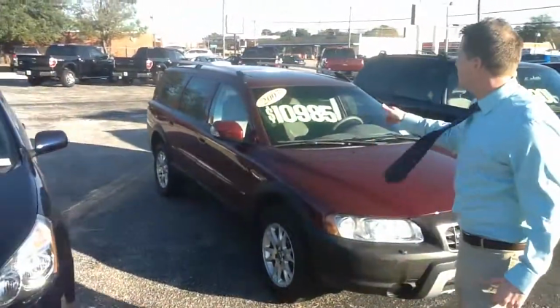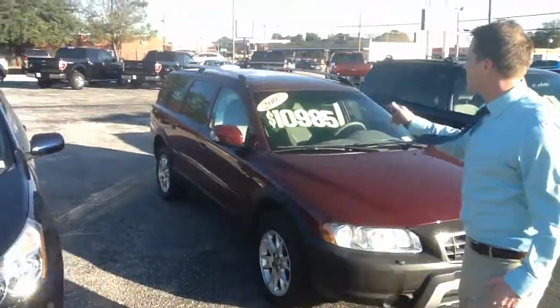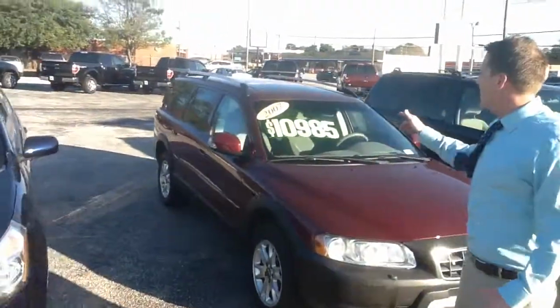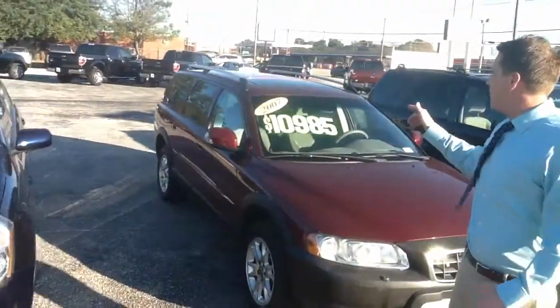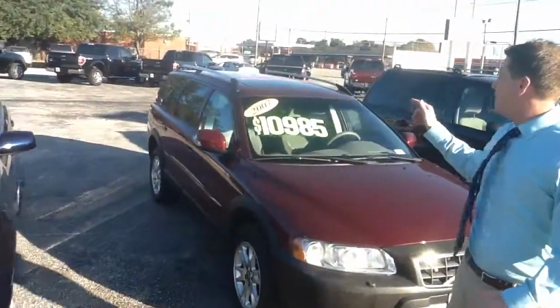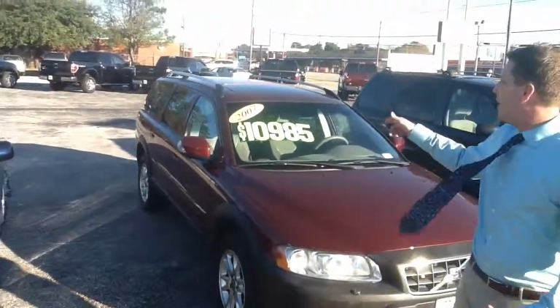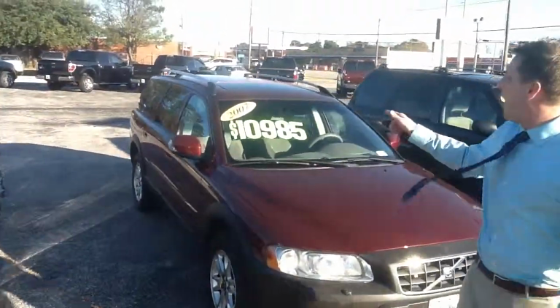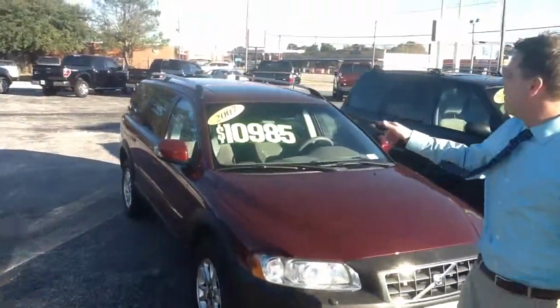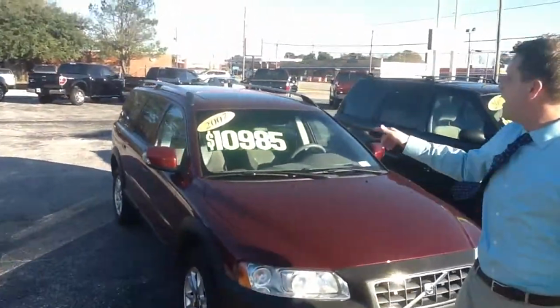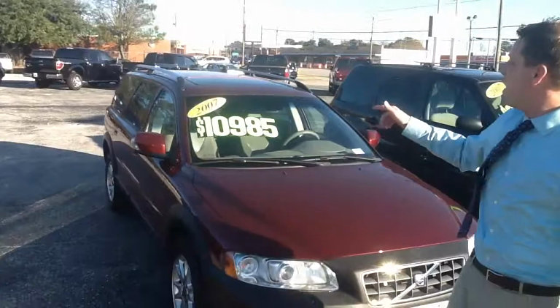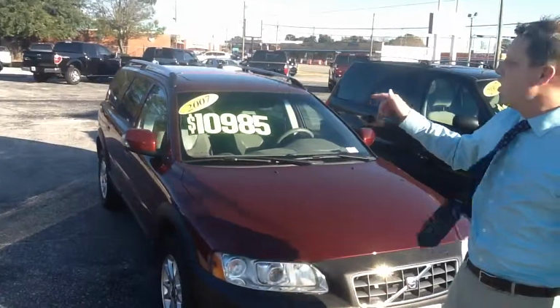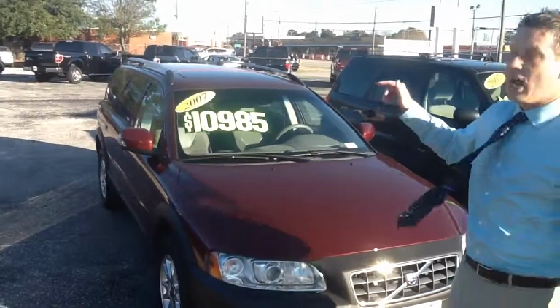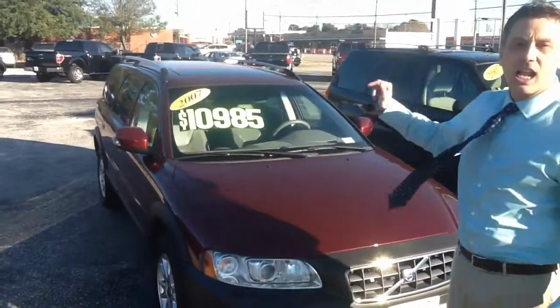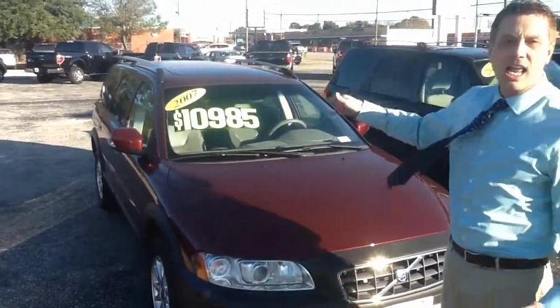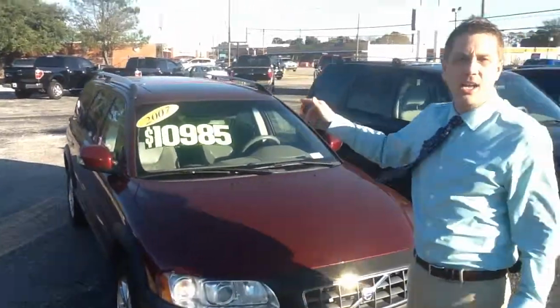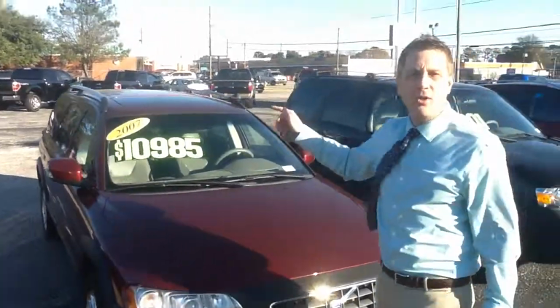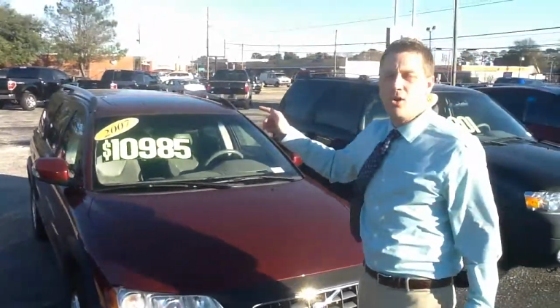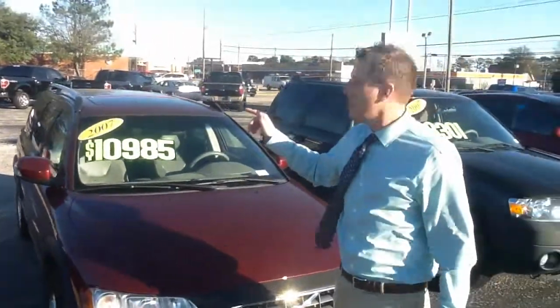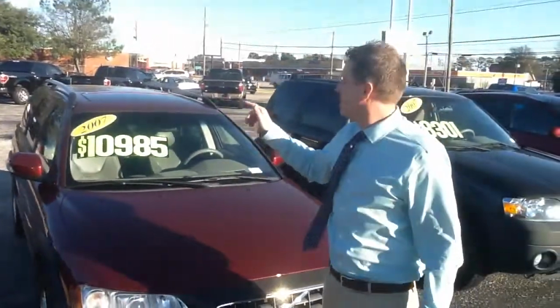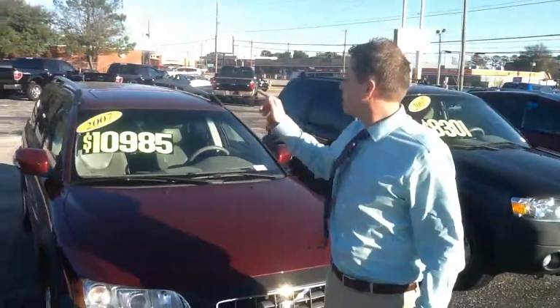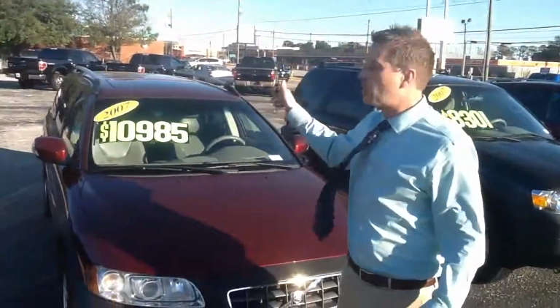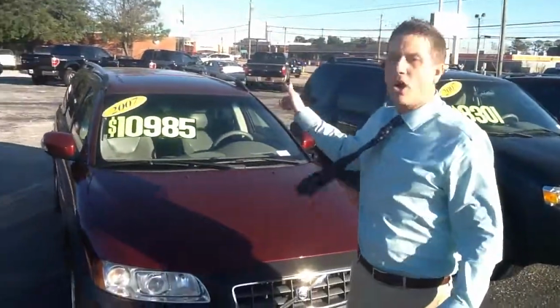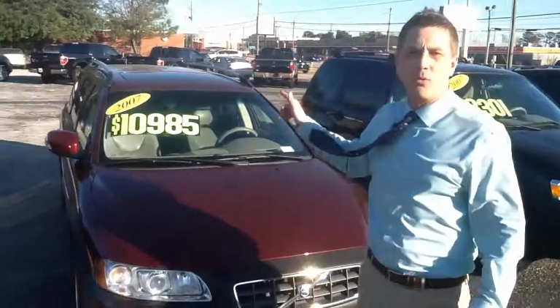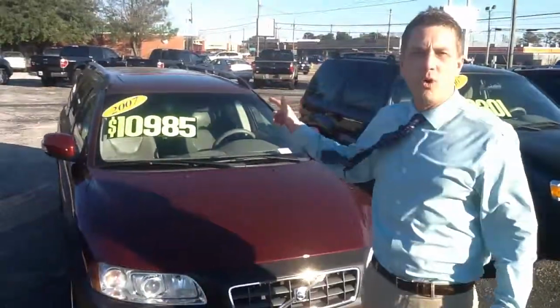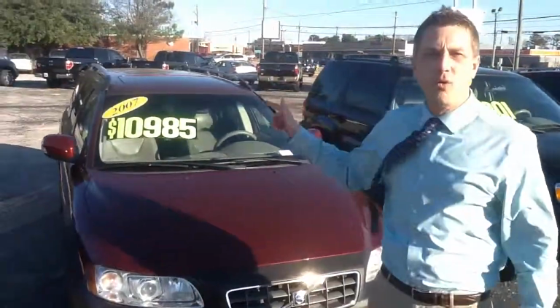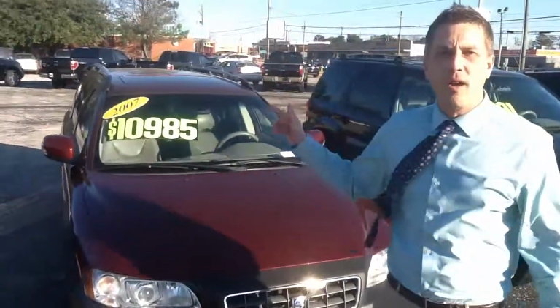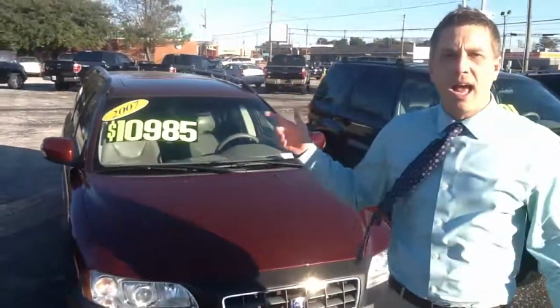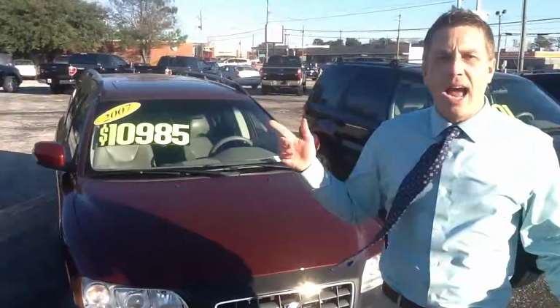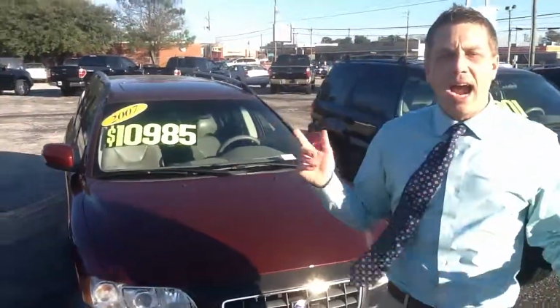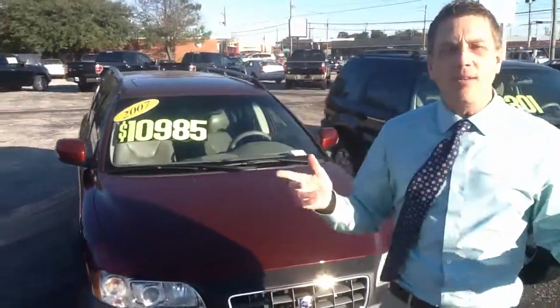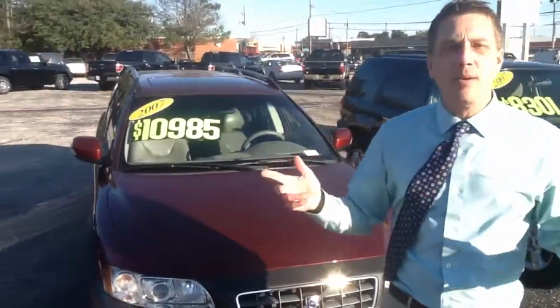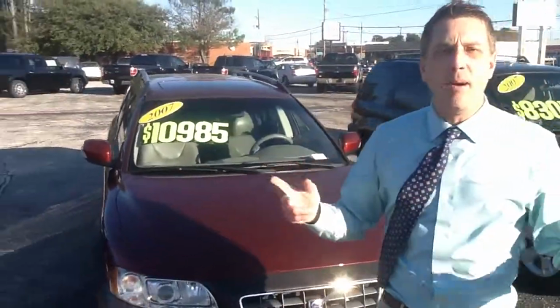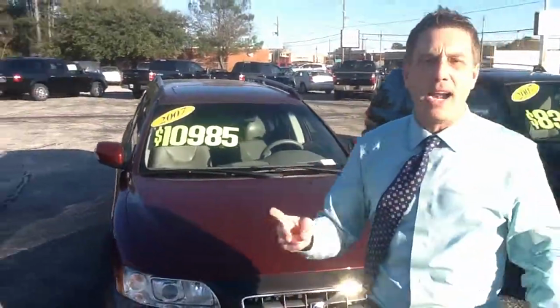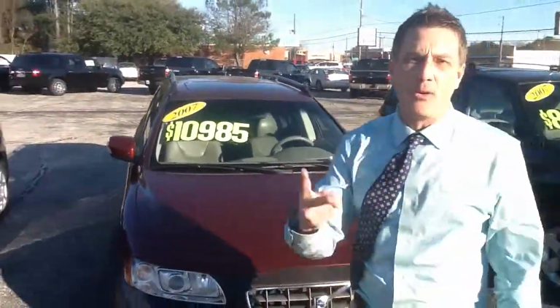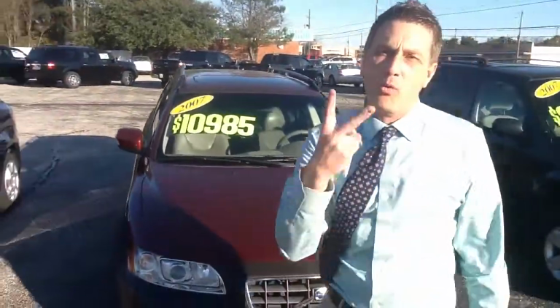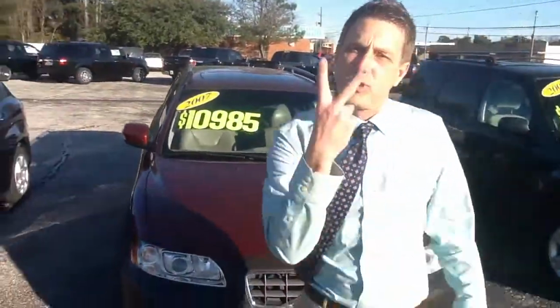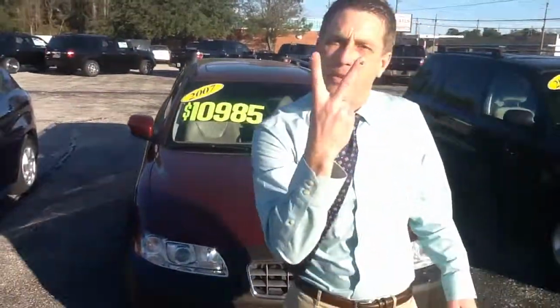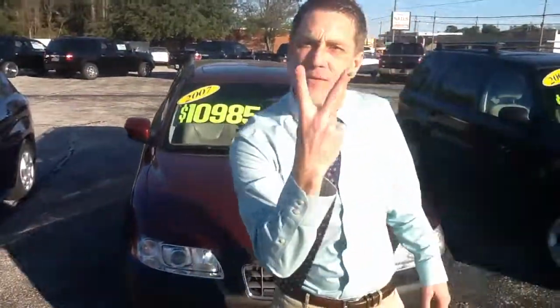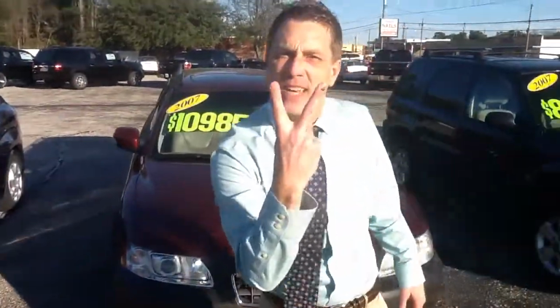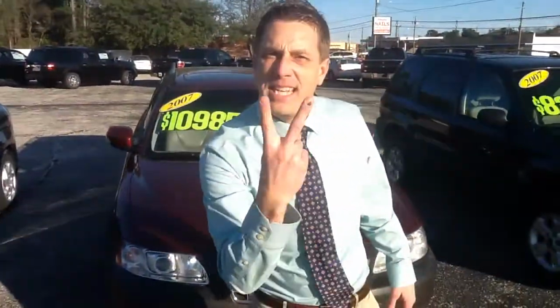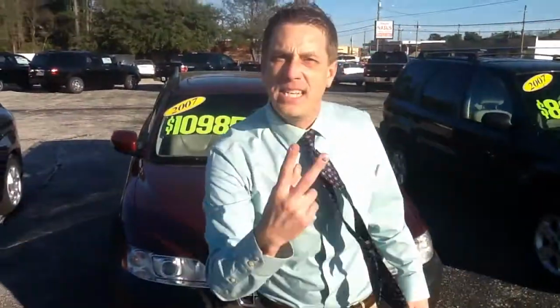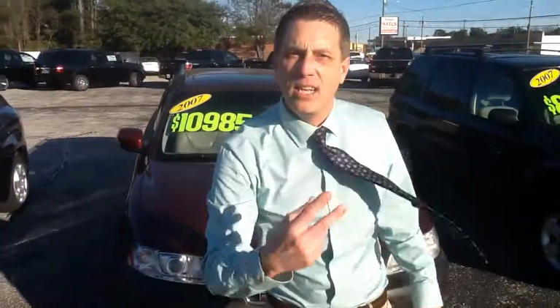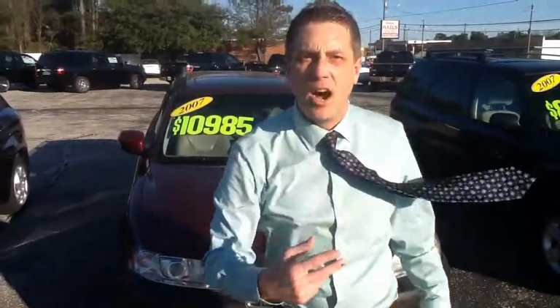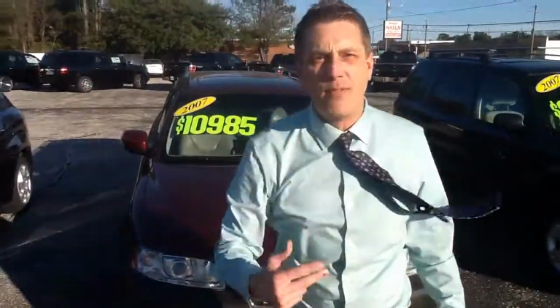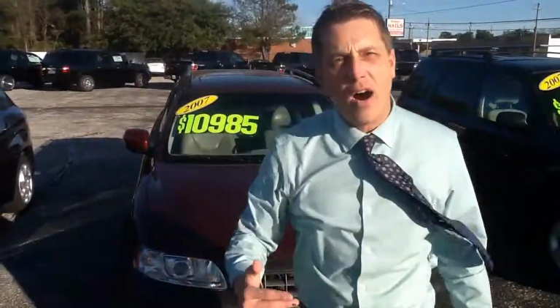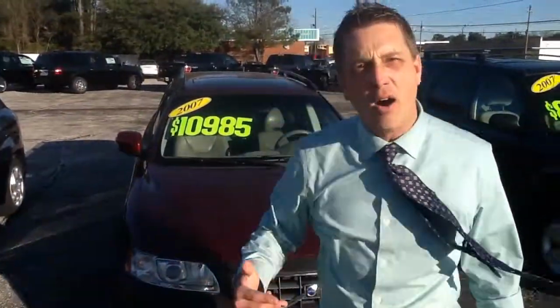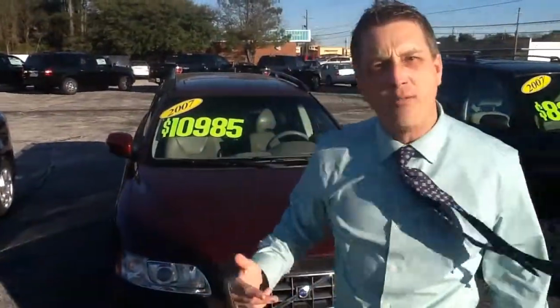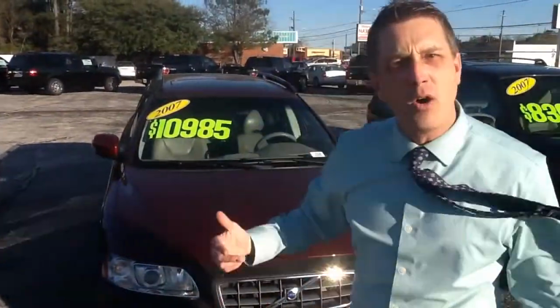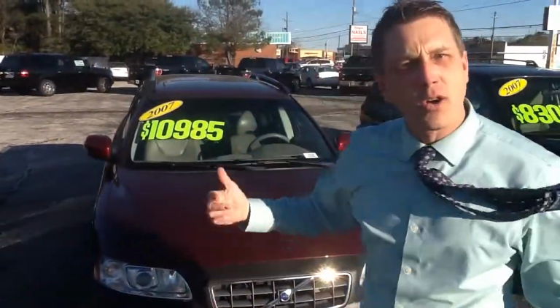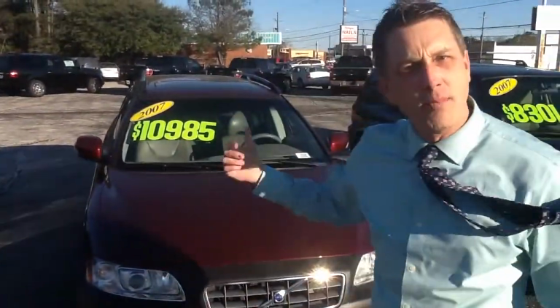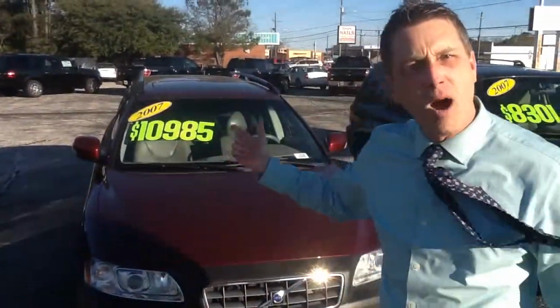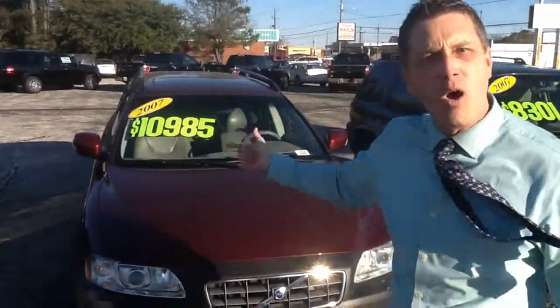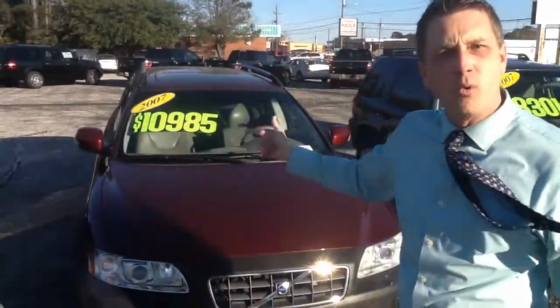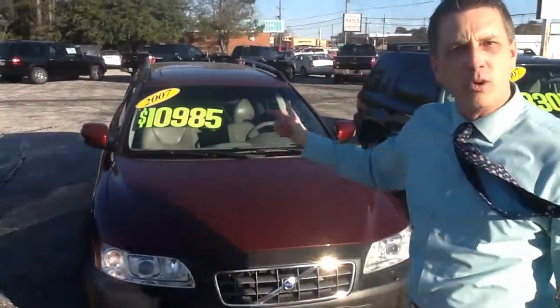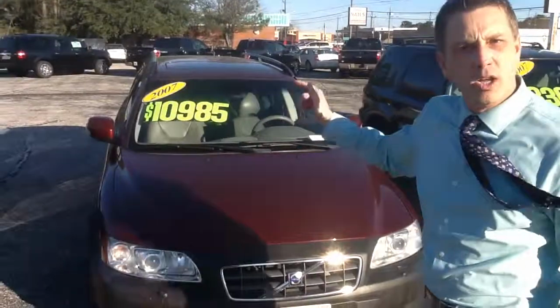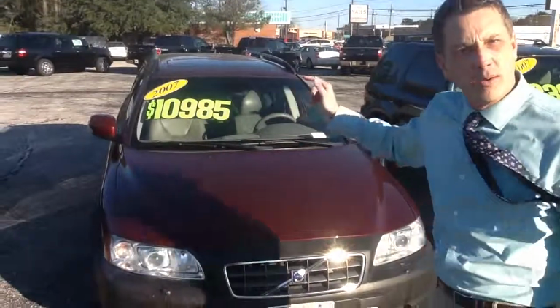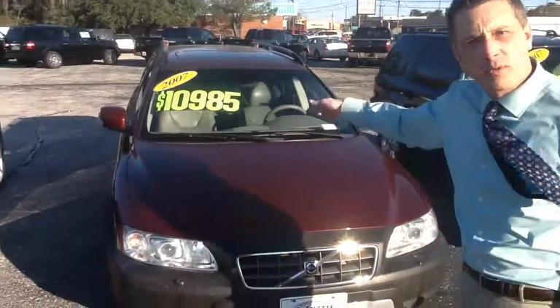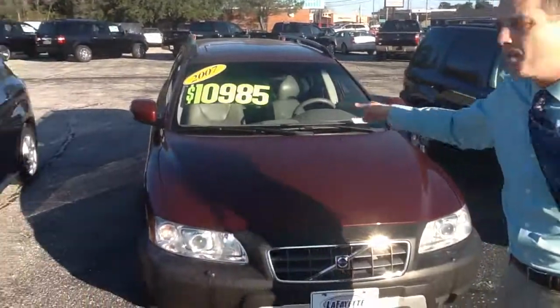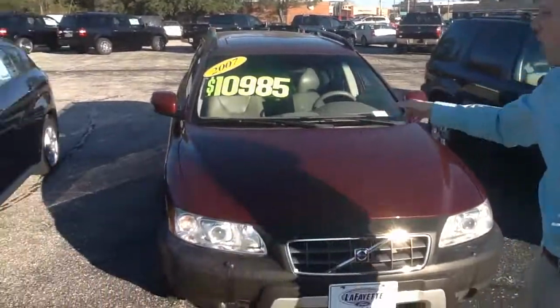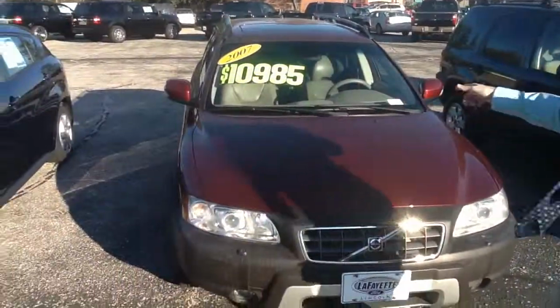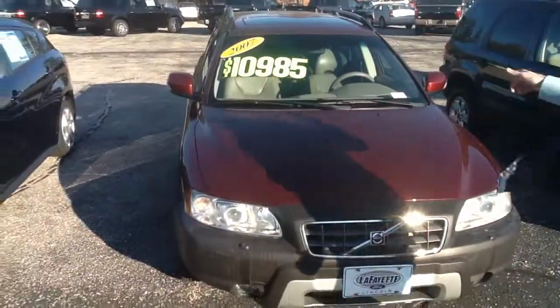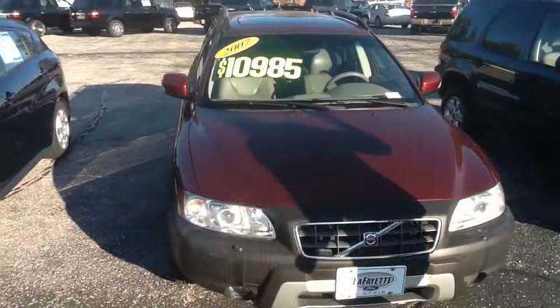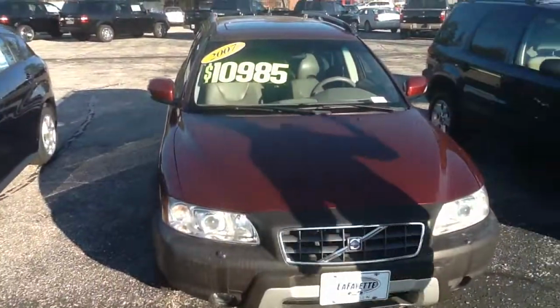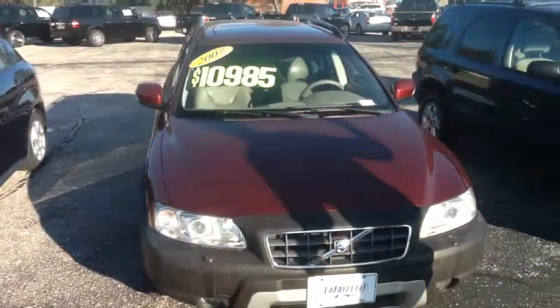2007 Volvo, leather, sunroof. Everybody wants a Volvo. Come on in and buy.